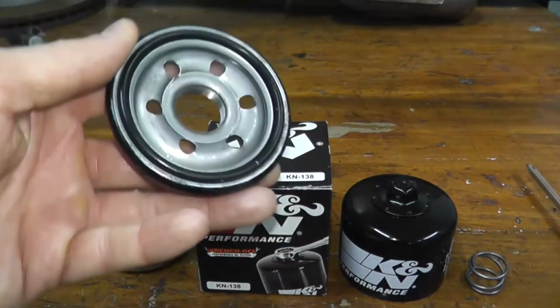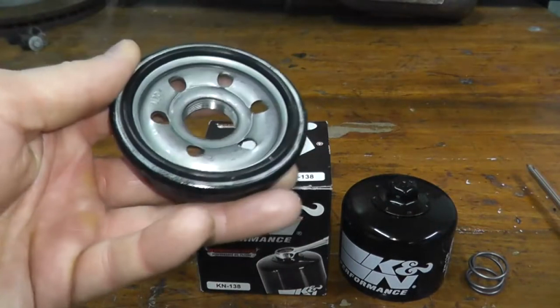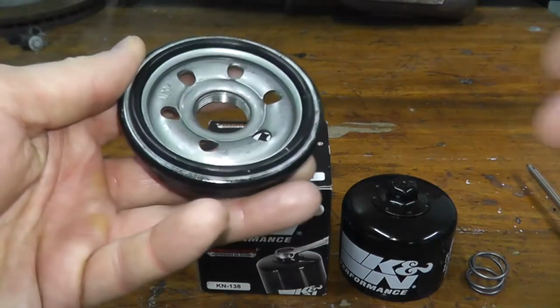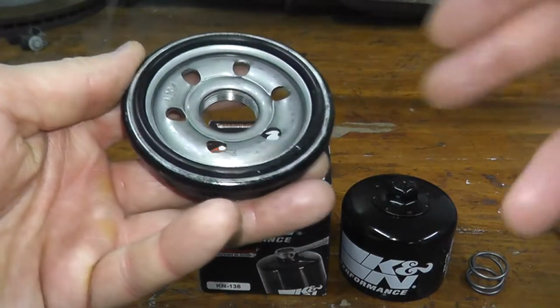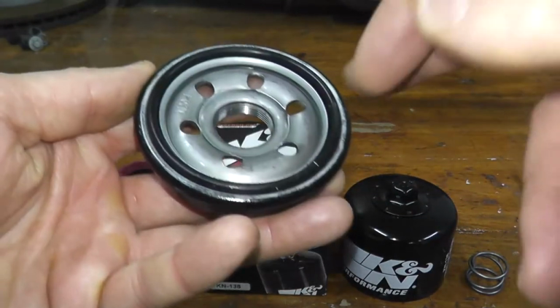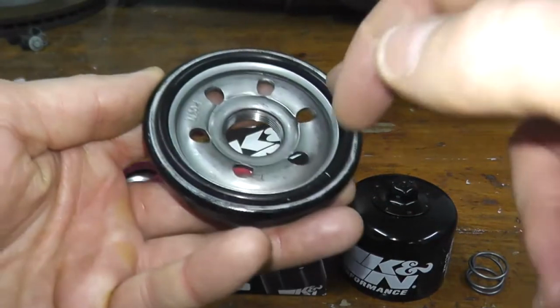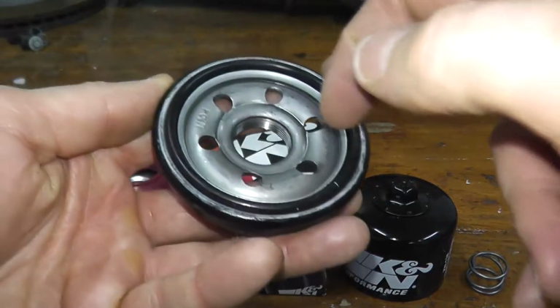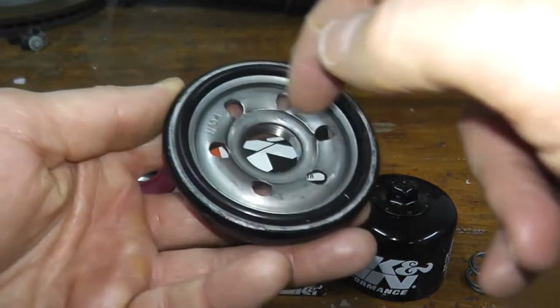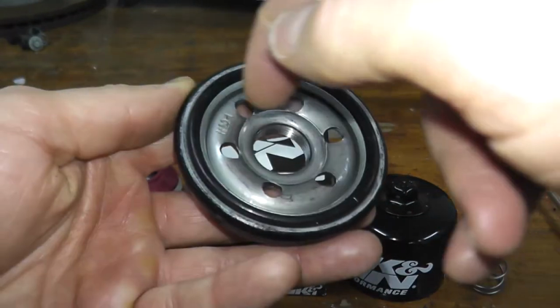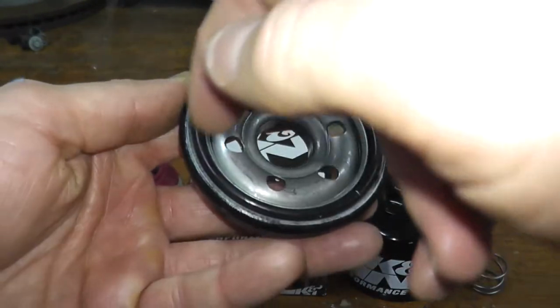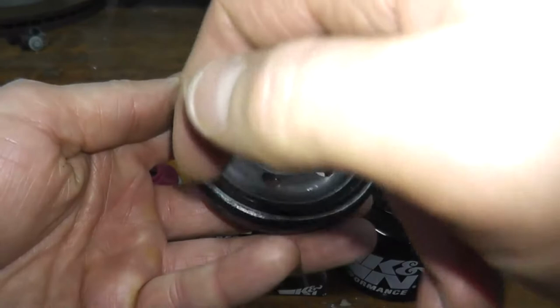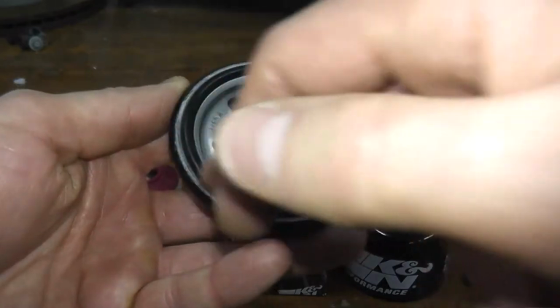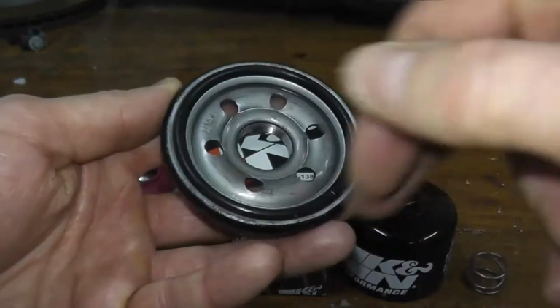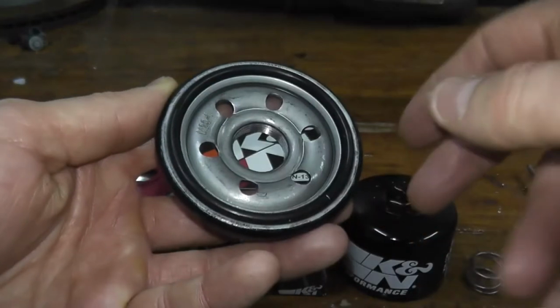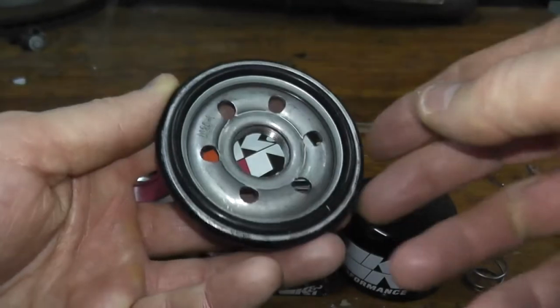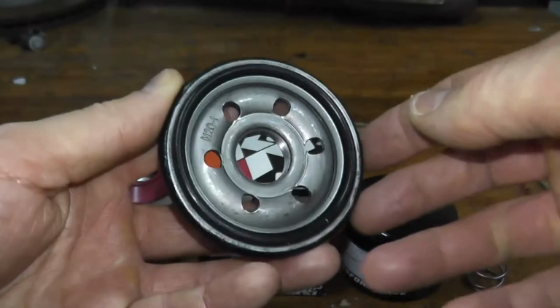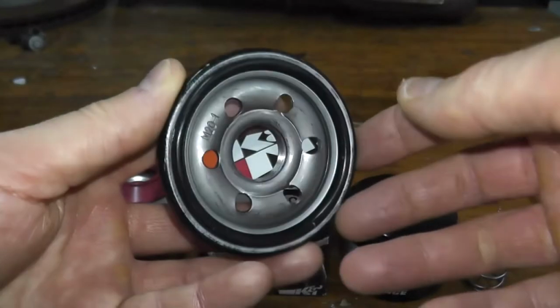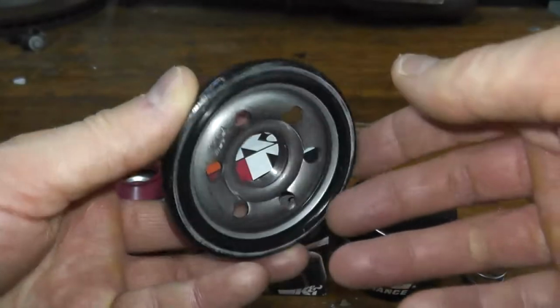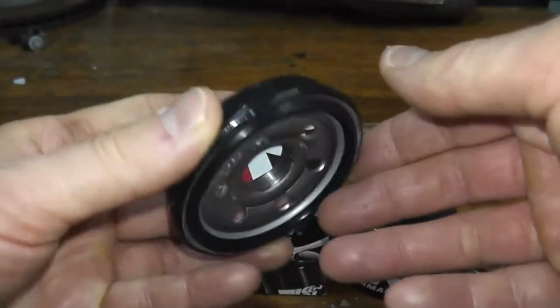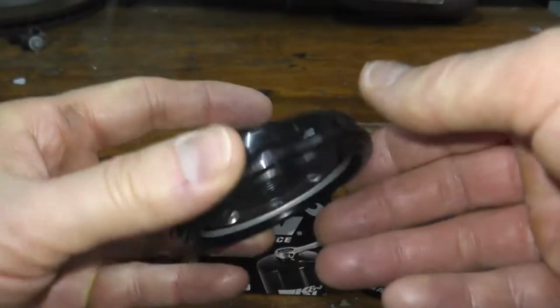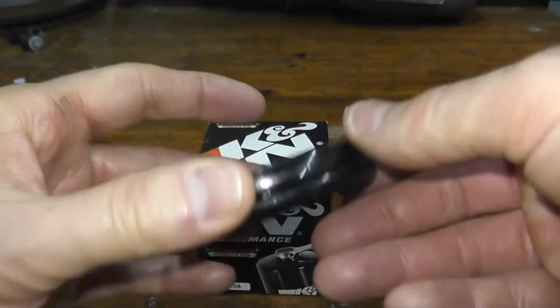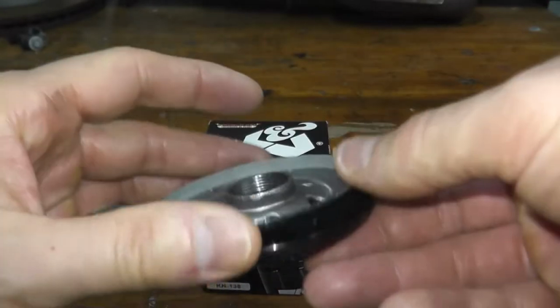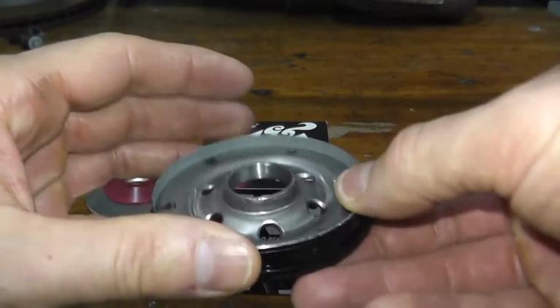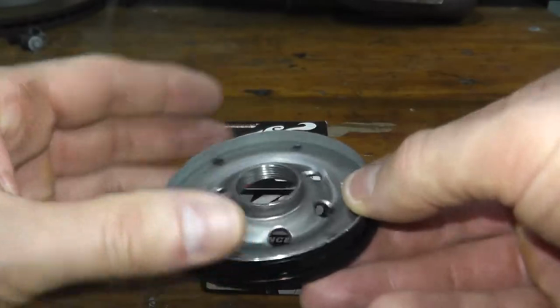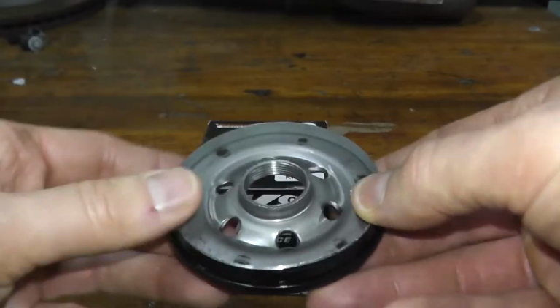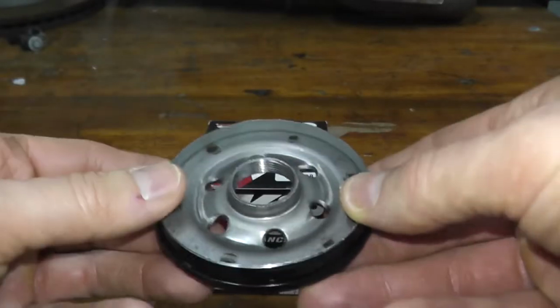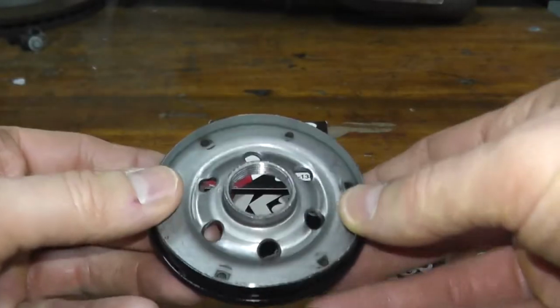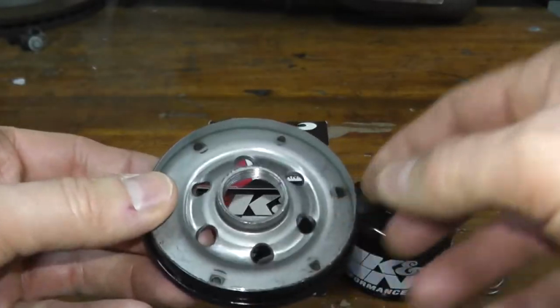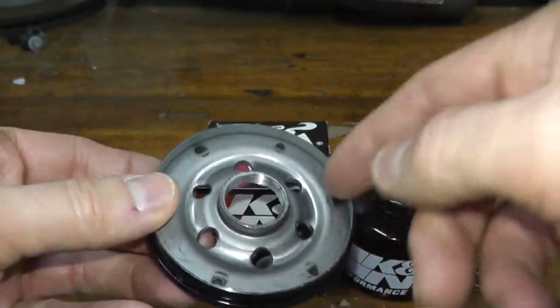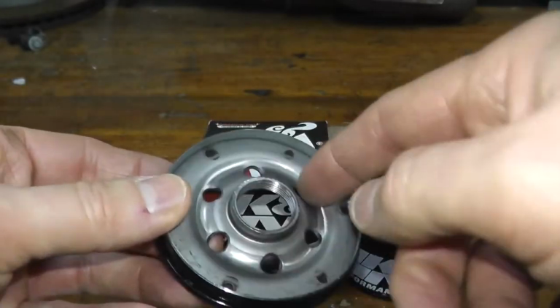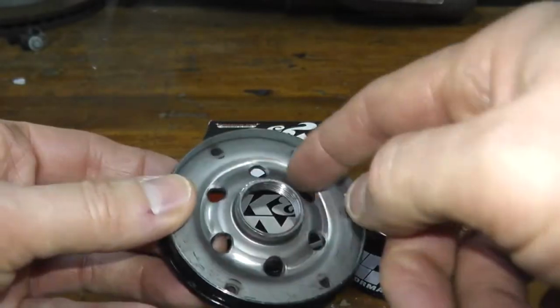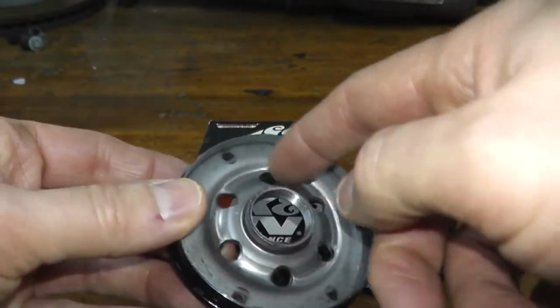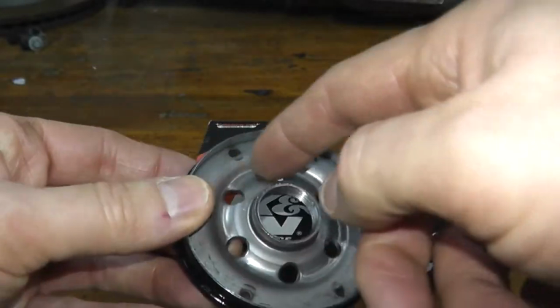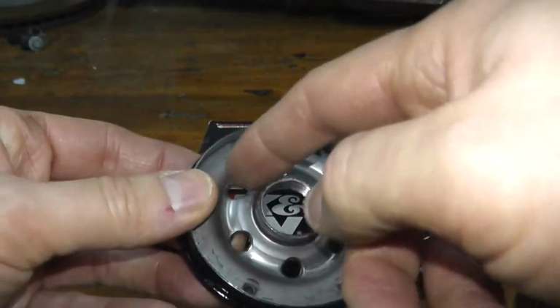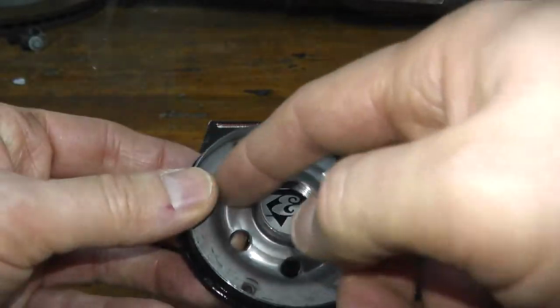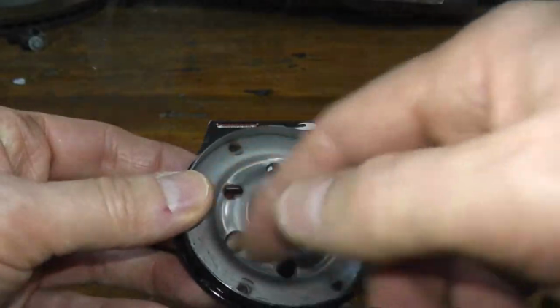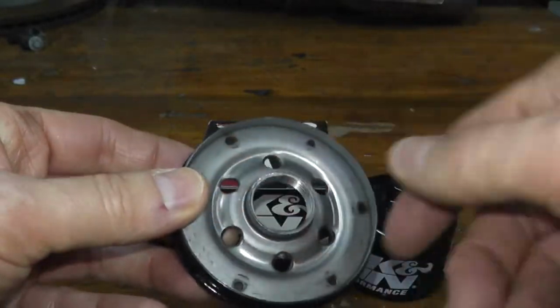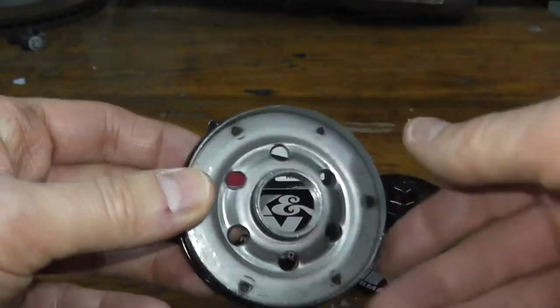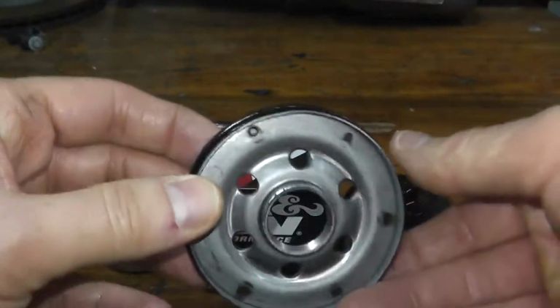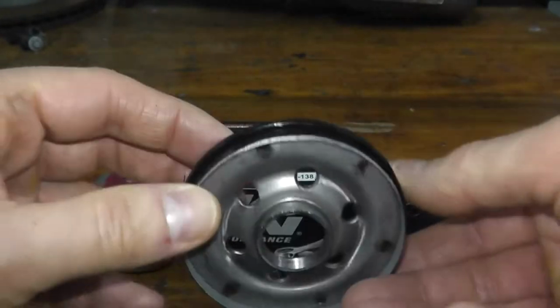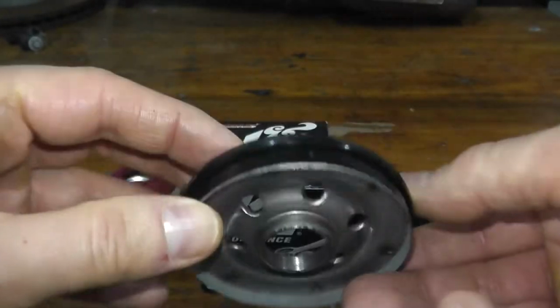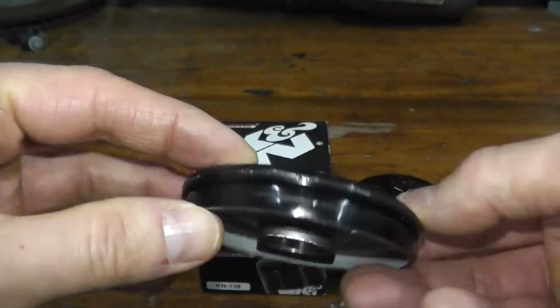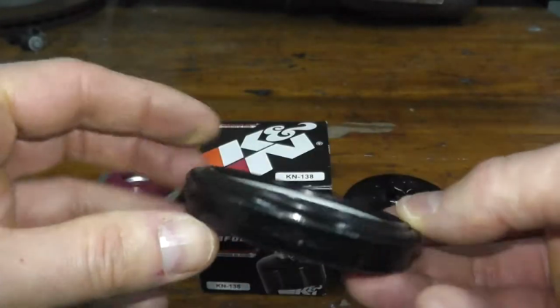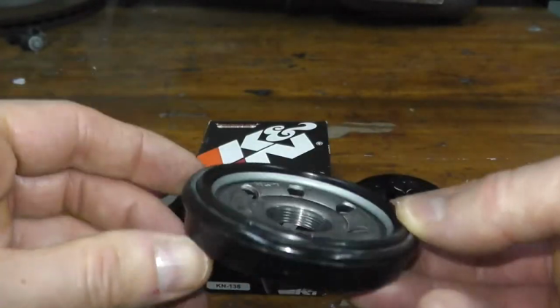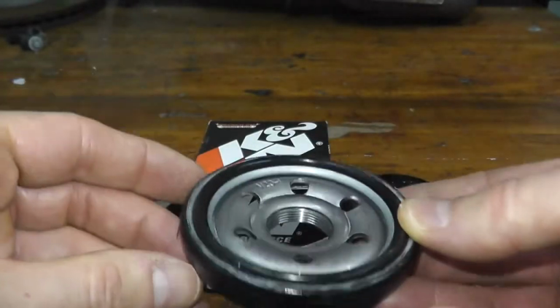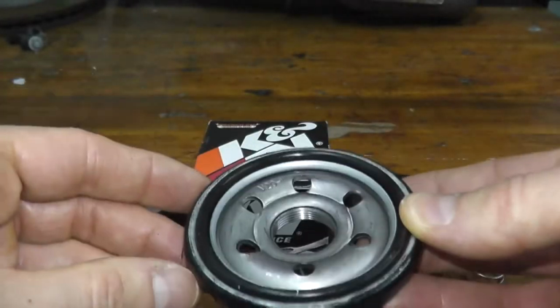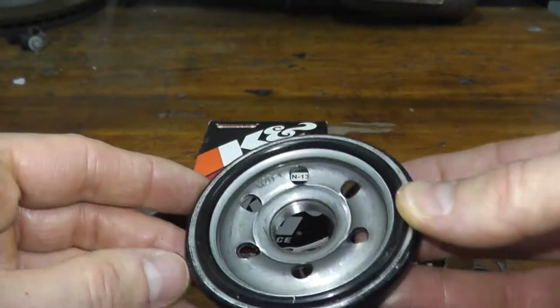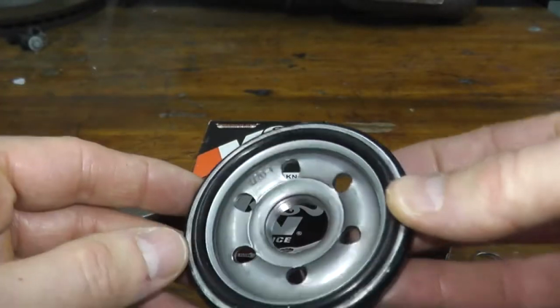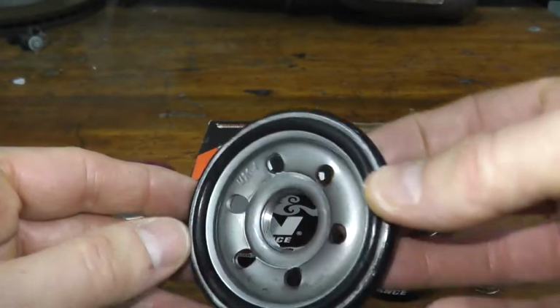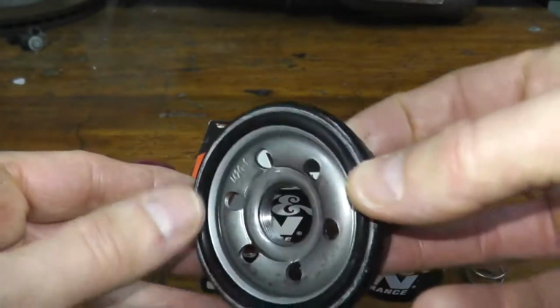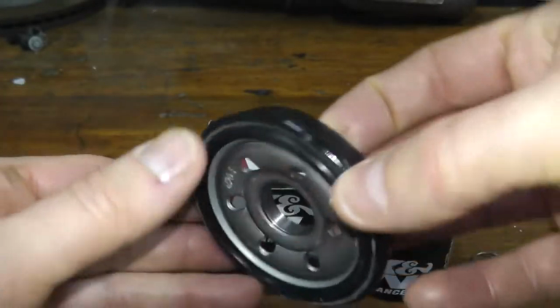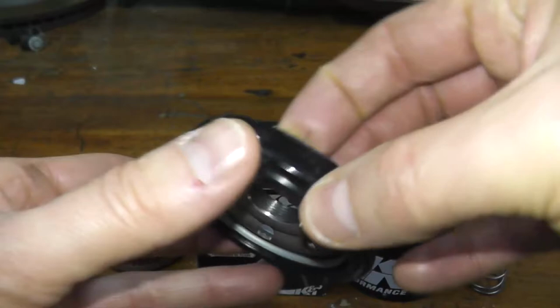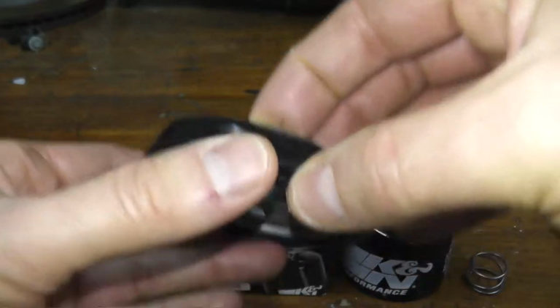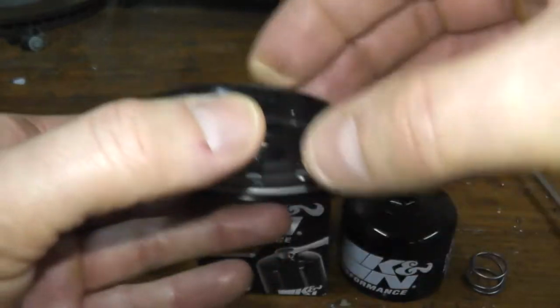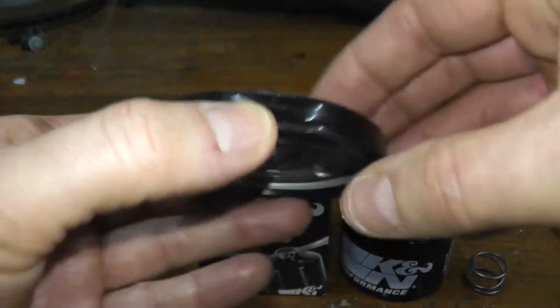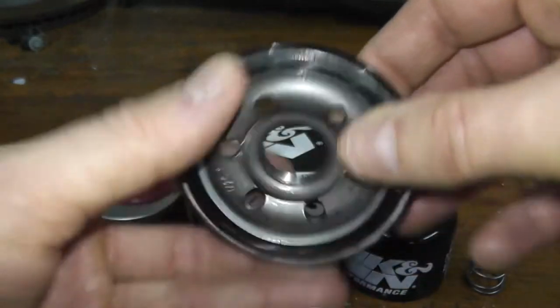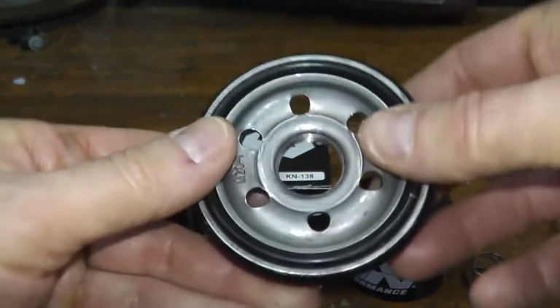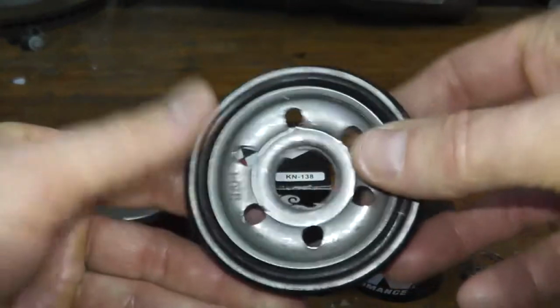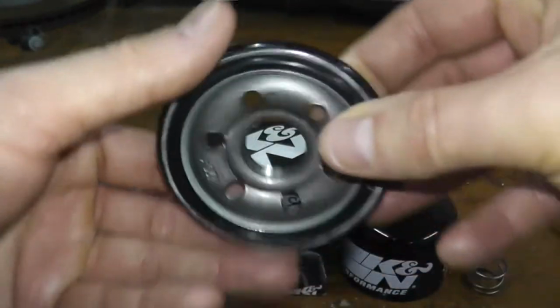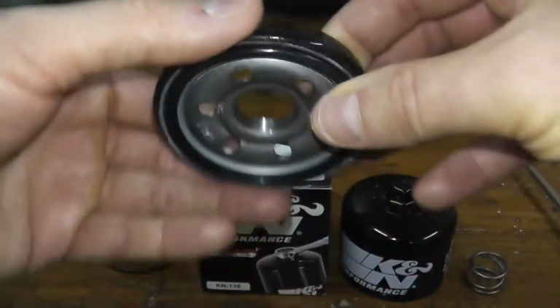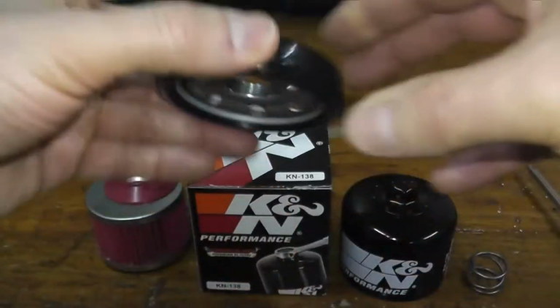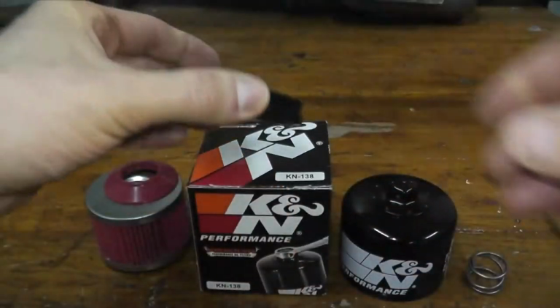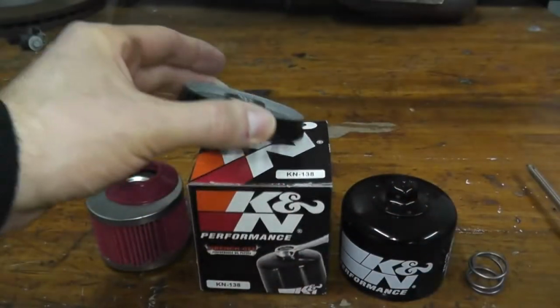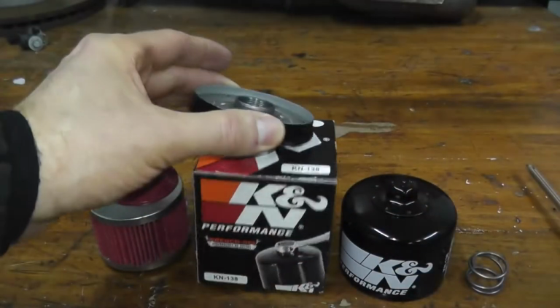There's a gasket that comes pre-lubed from the factory, and an all-steel base plate — very heavy duty.